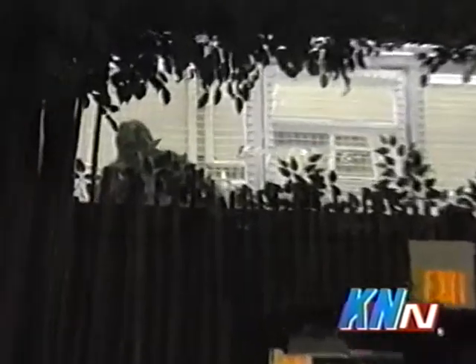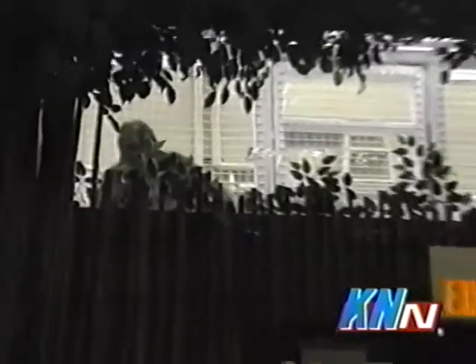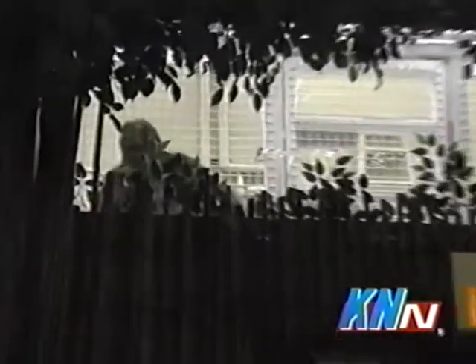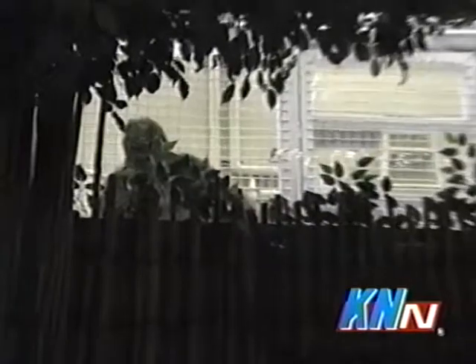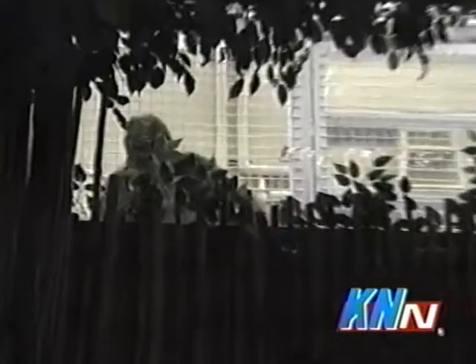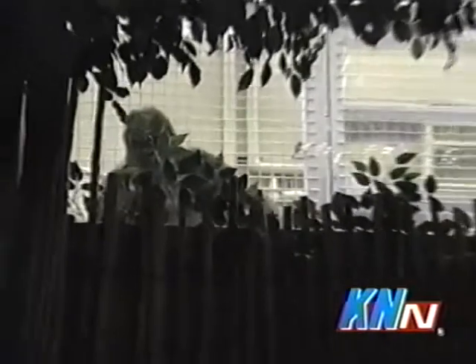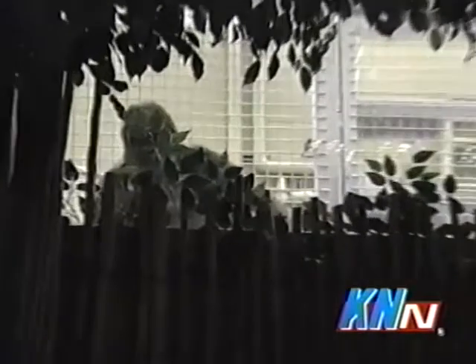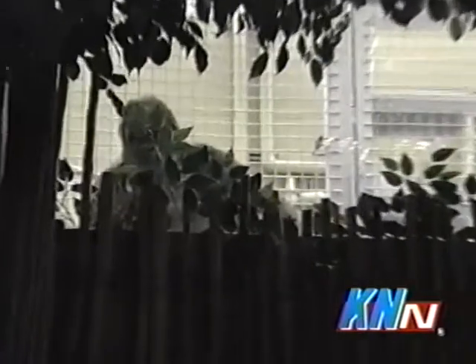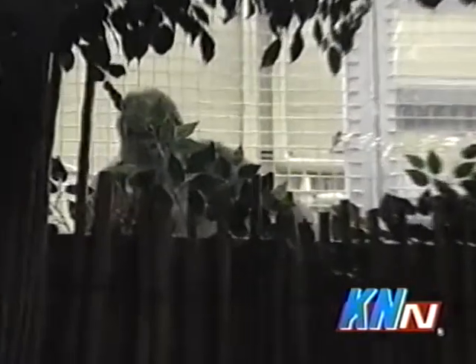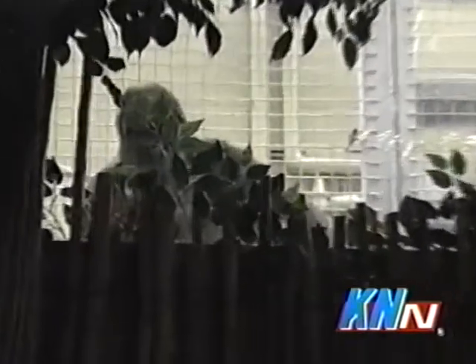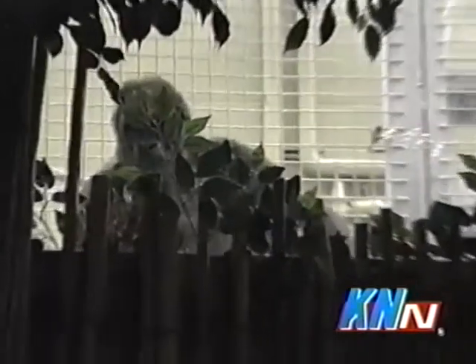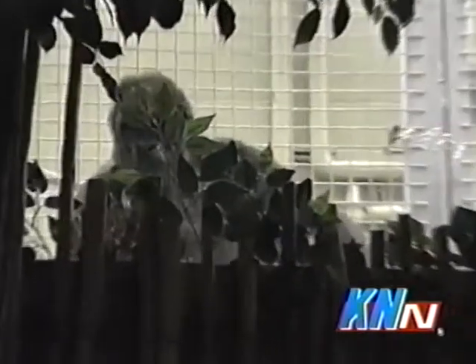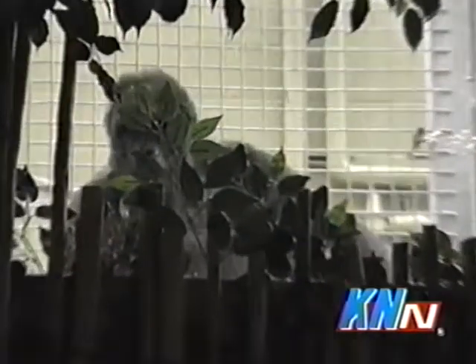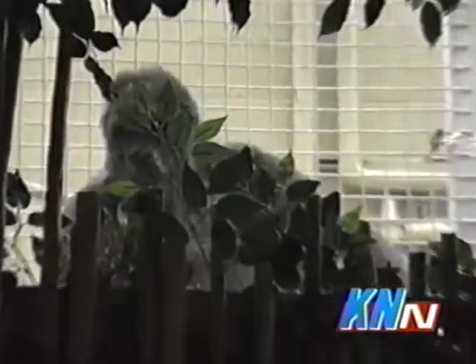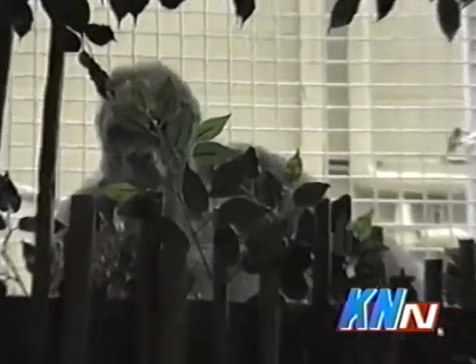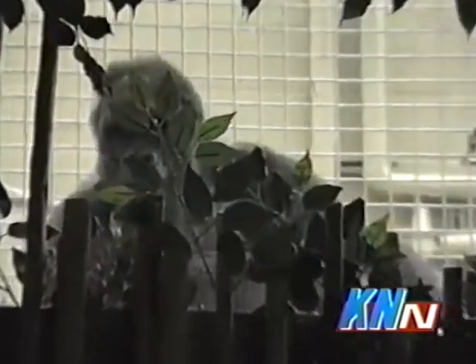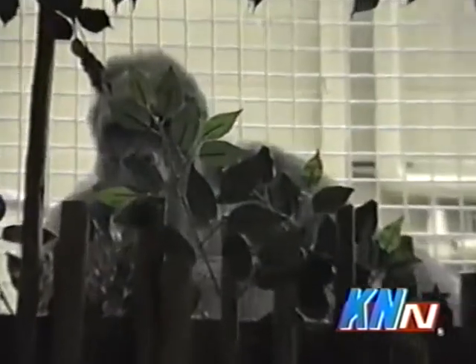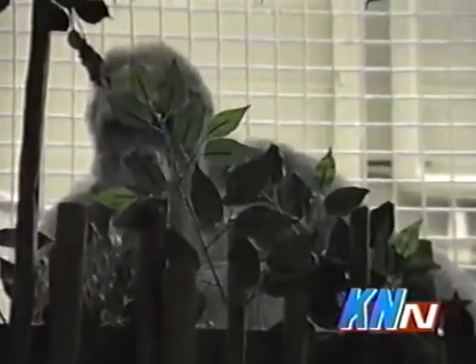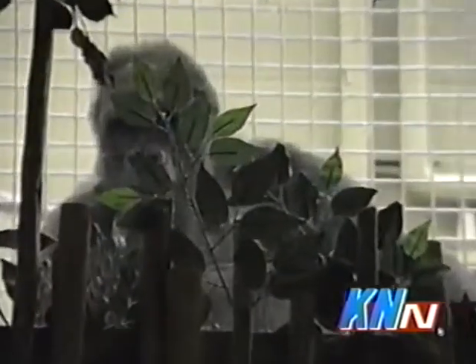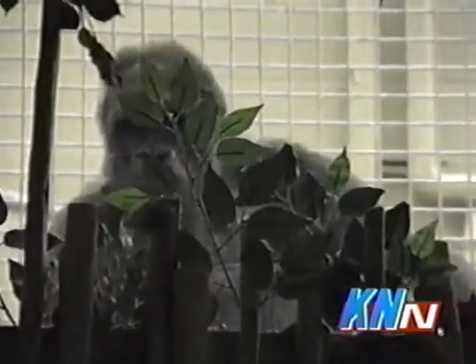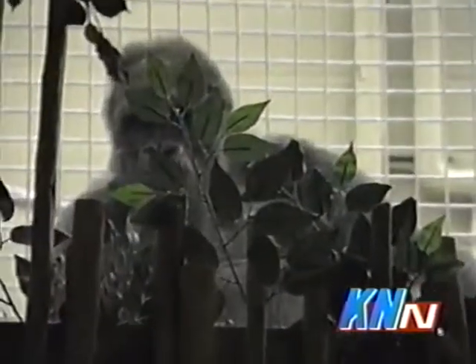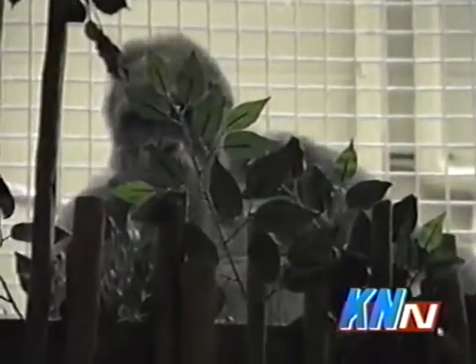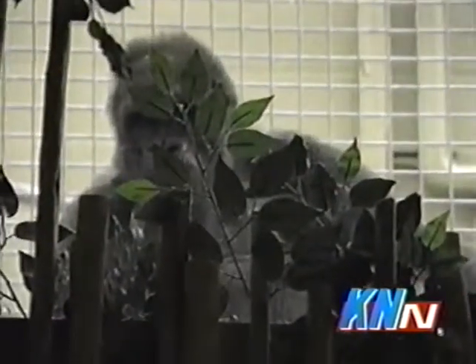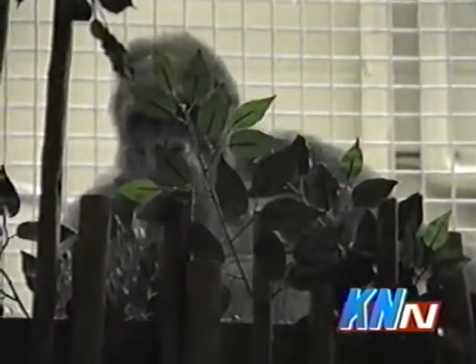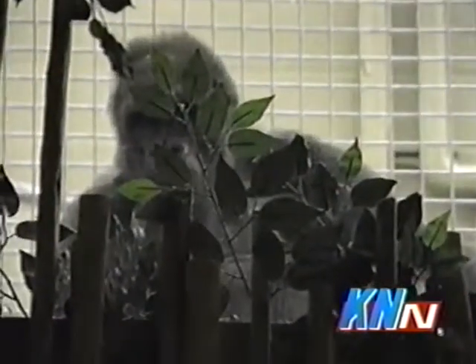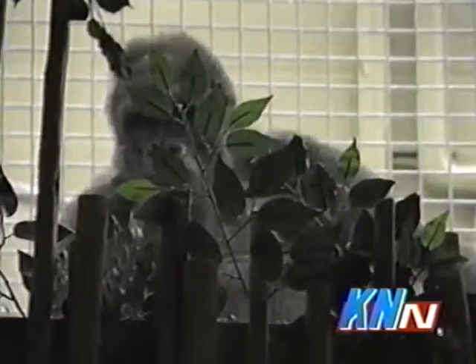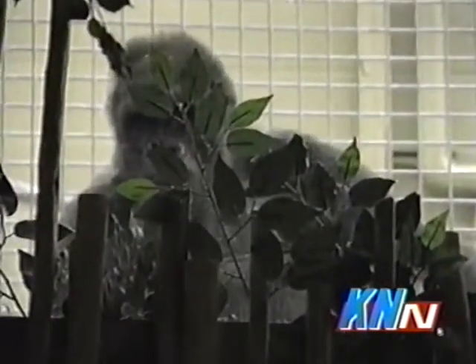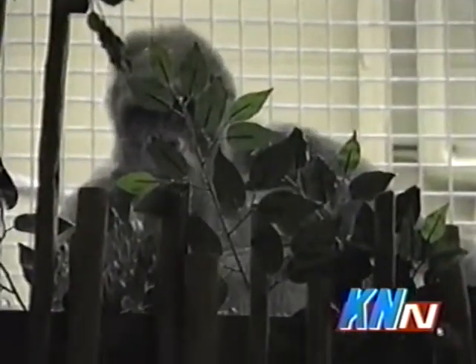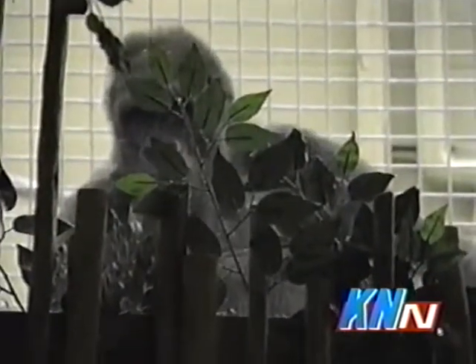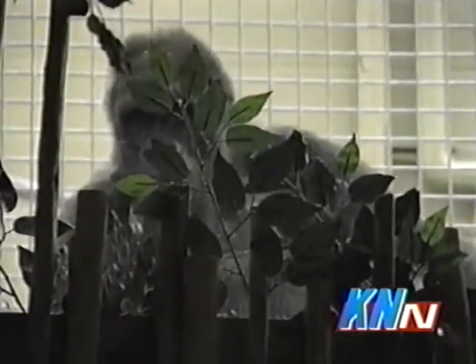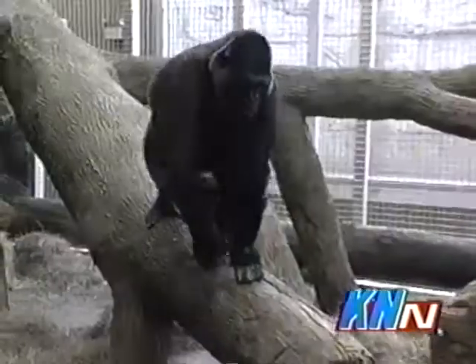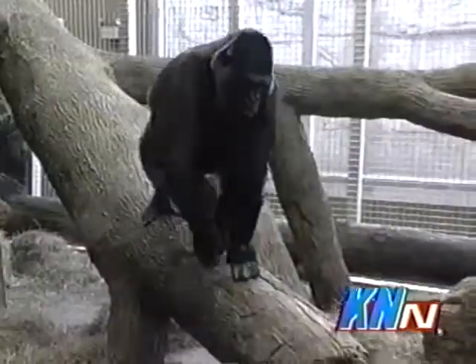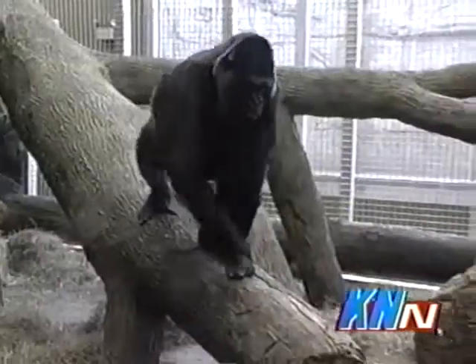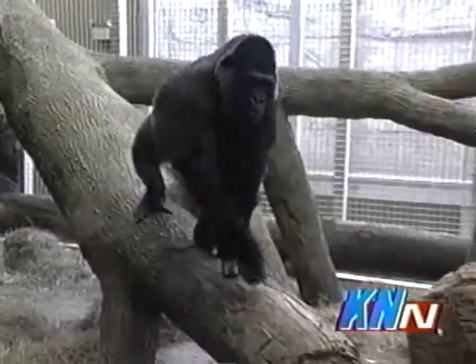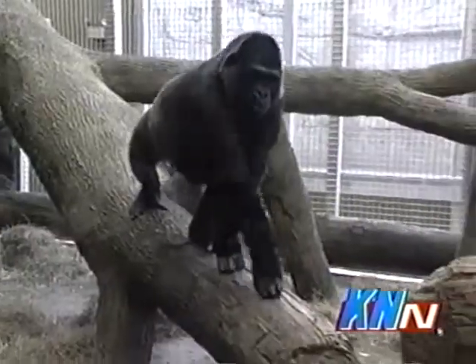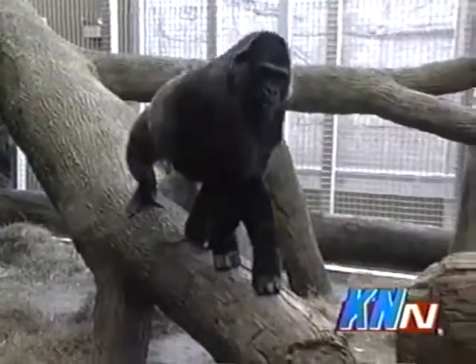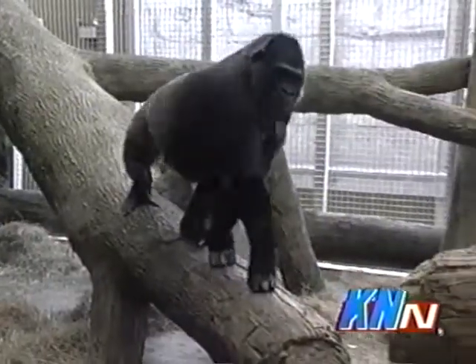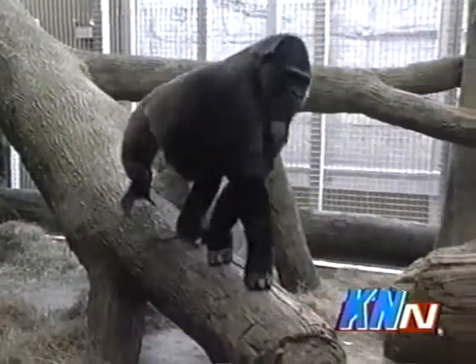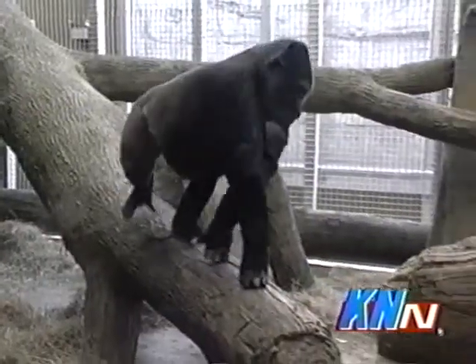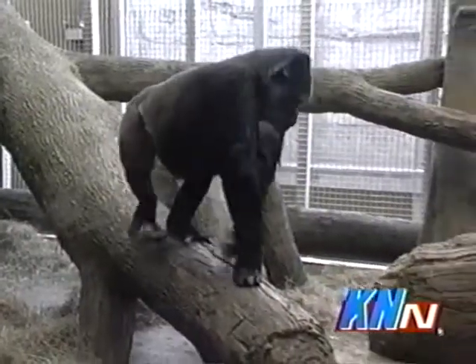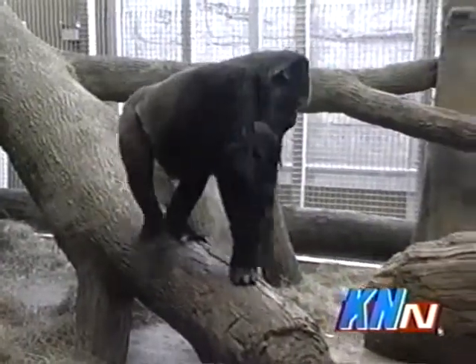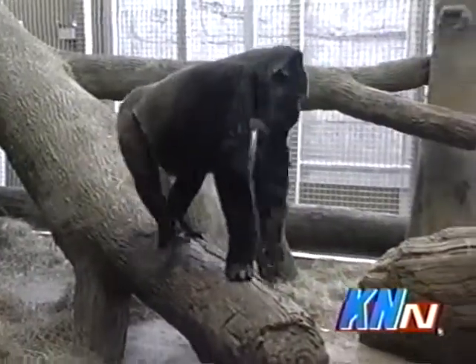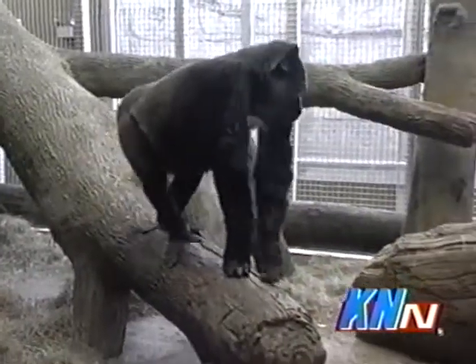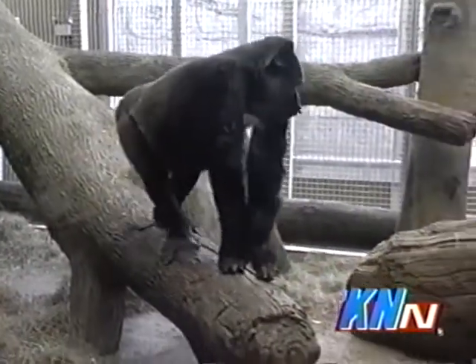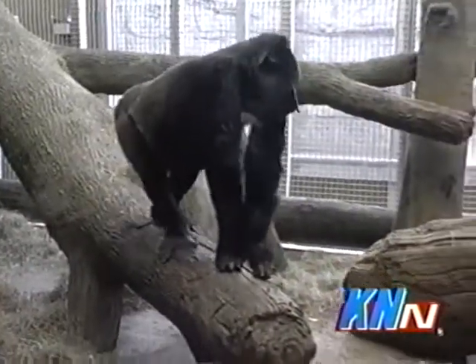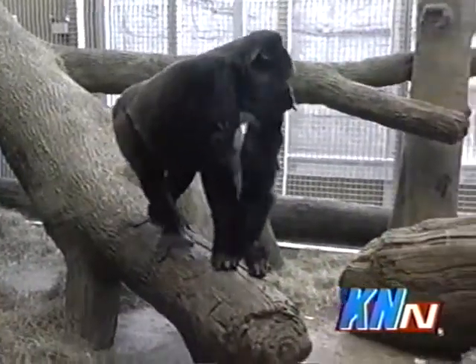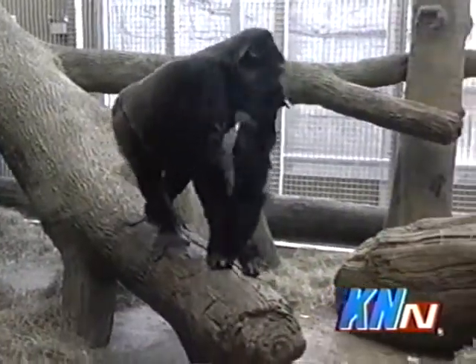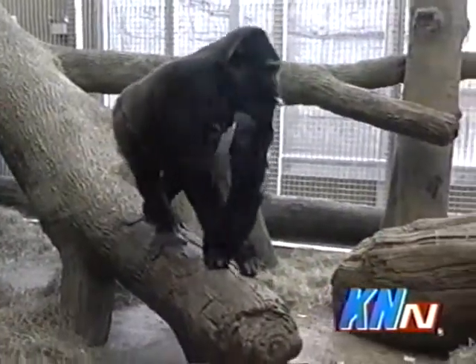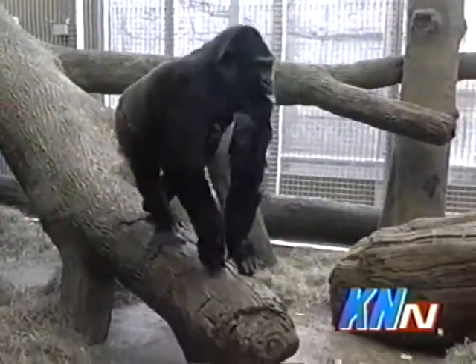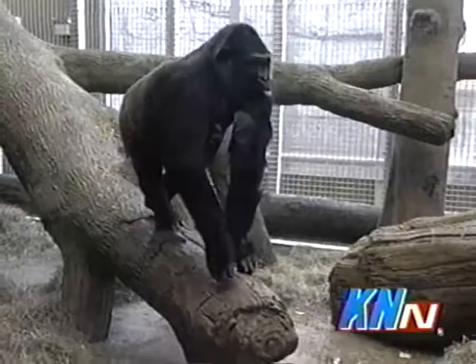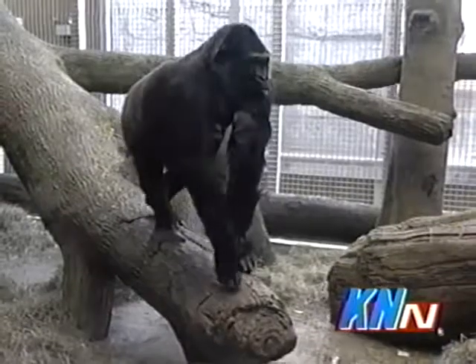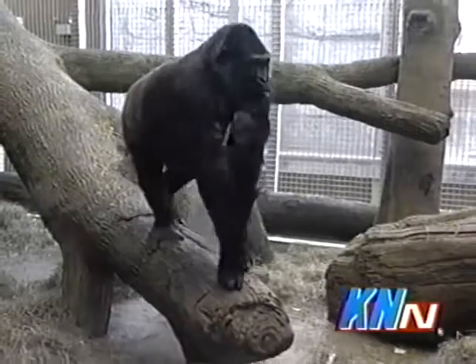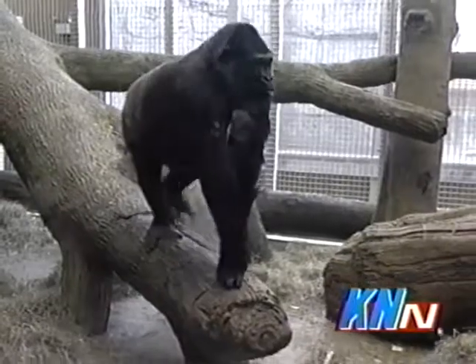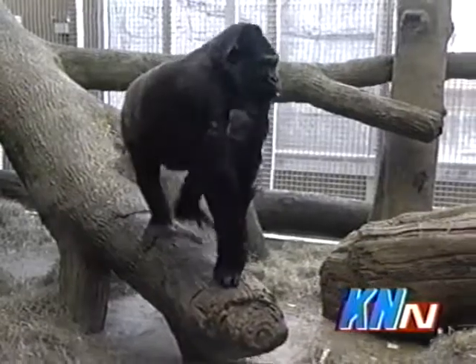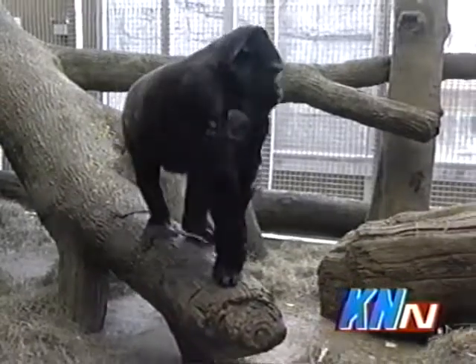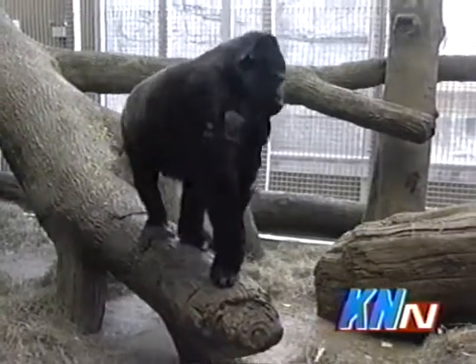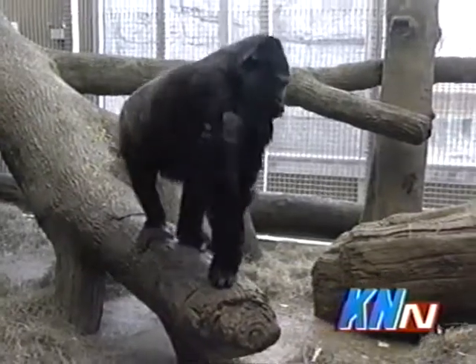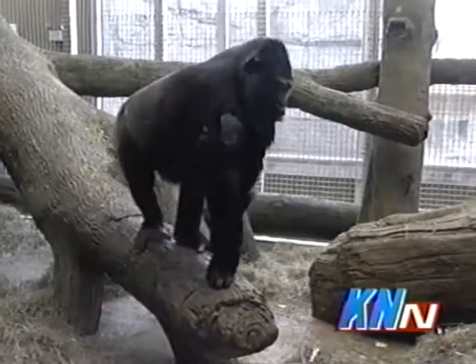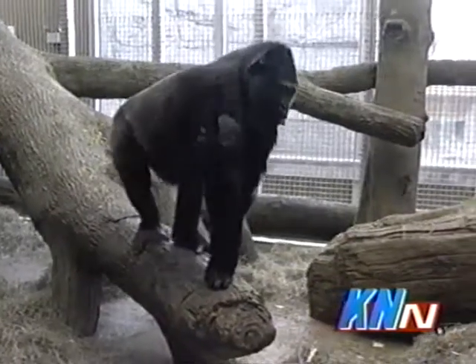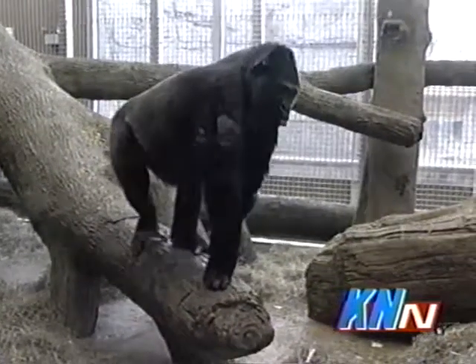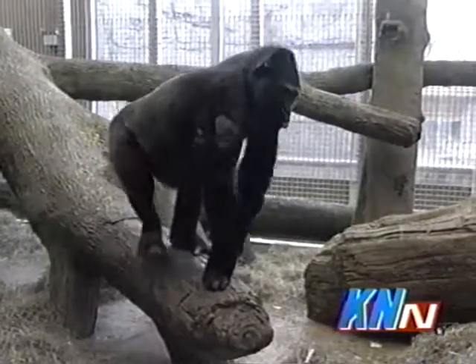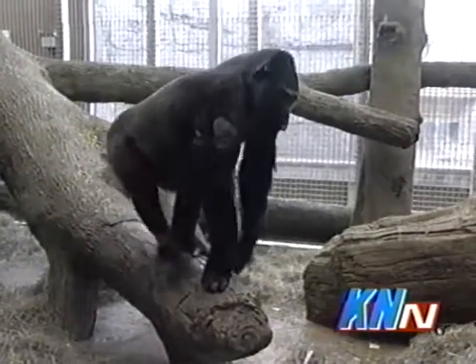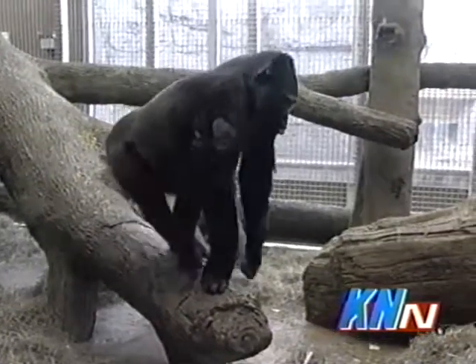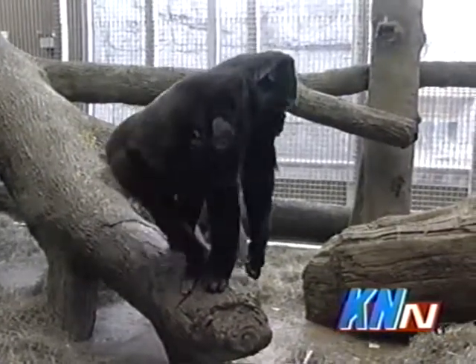How many gorillas are in here now? There are nine gorillas. This is Mumba's group — it's a family of nine, ranging in age from 4 to 41.